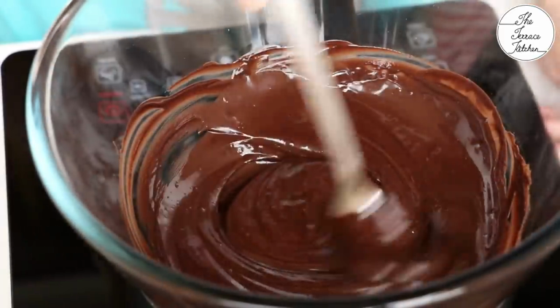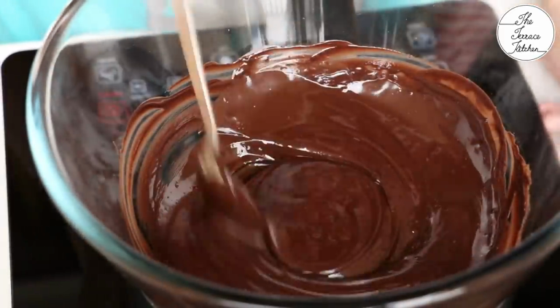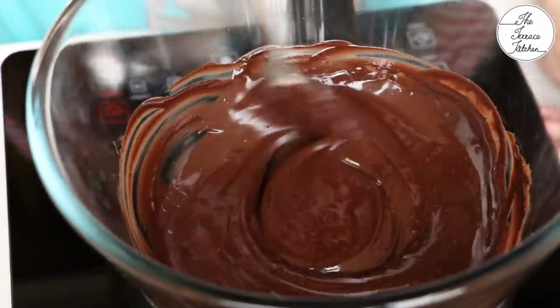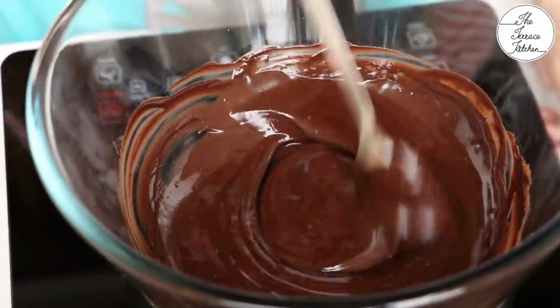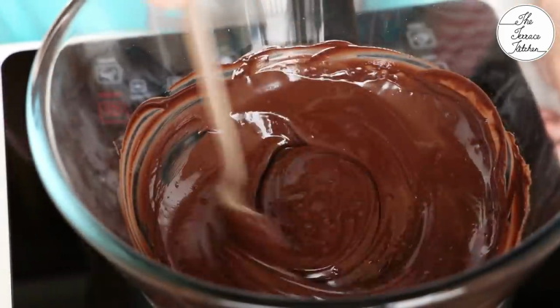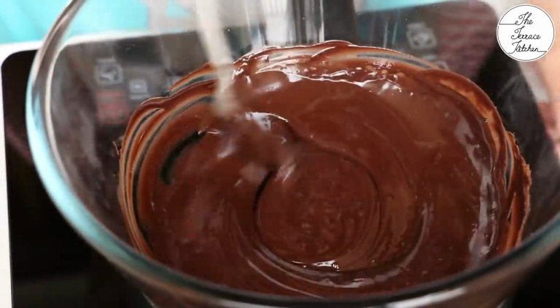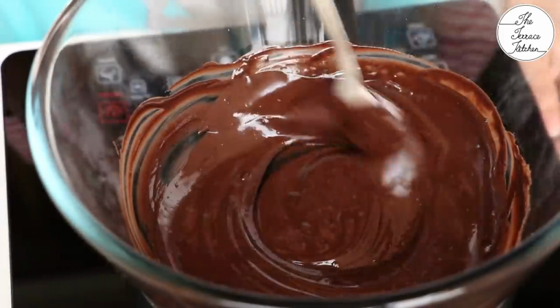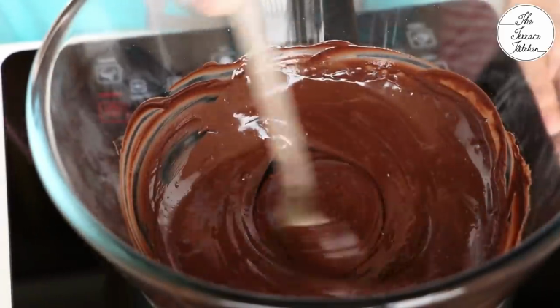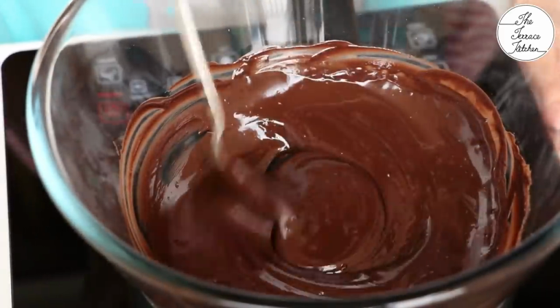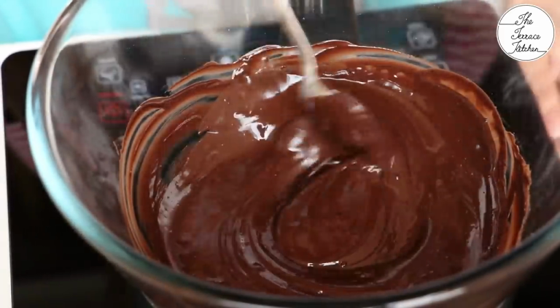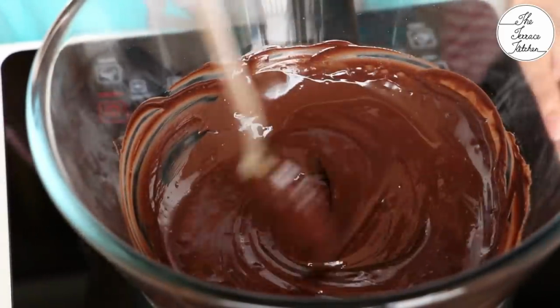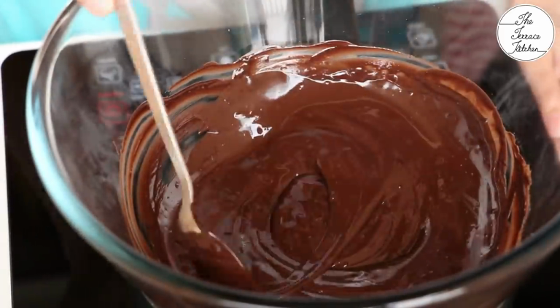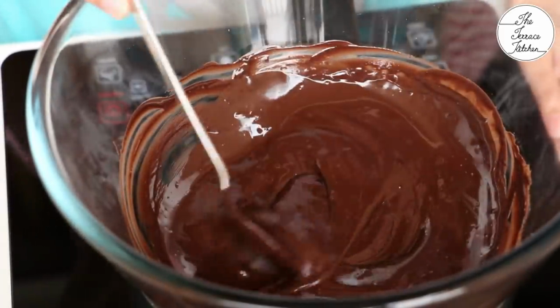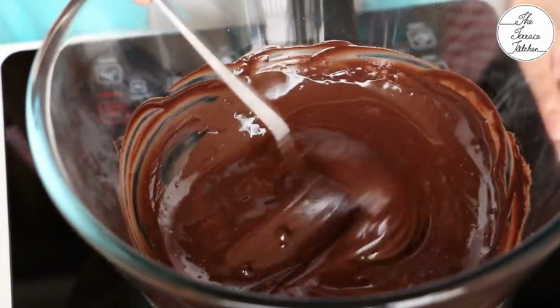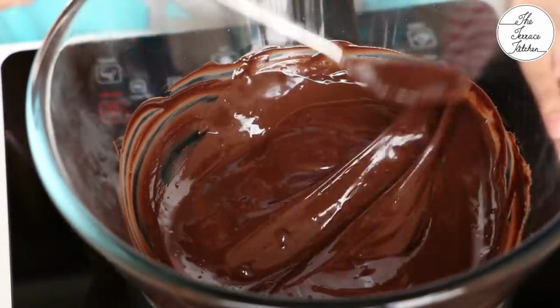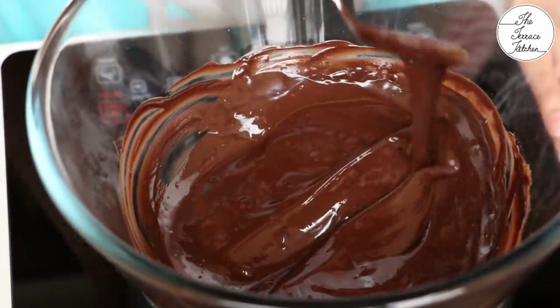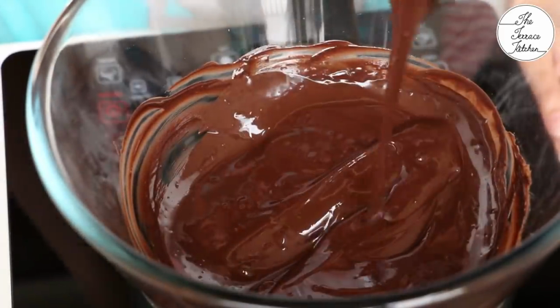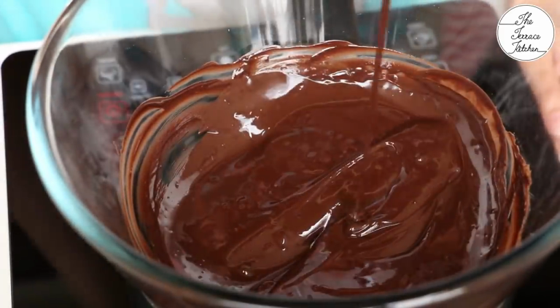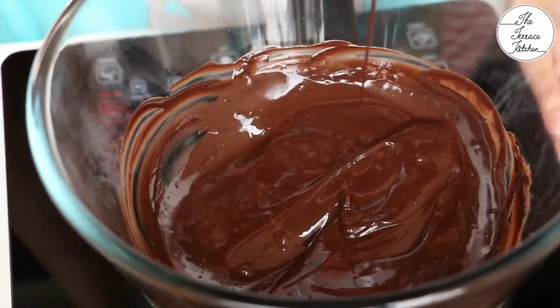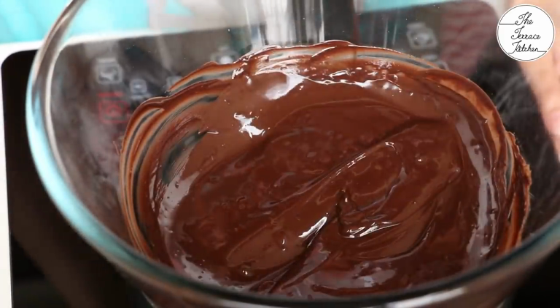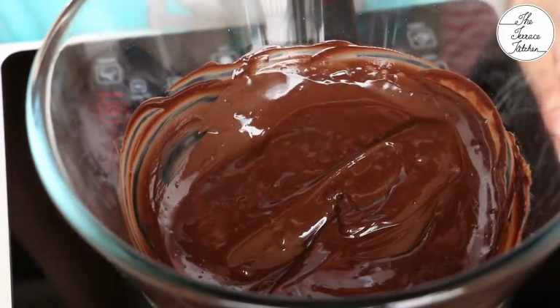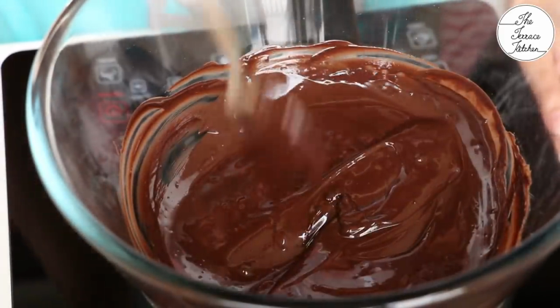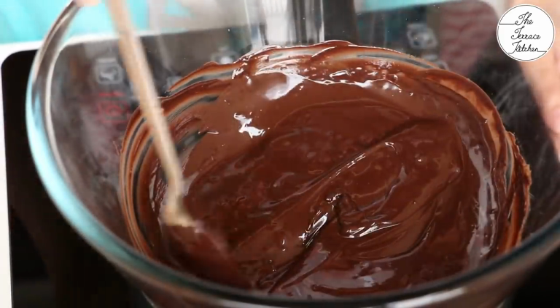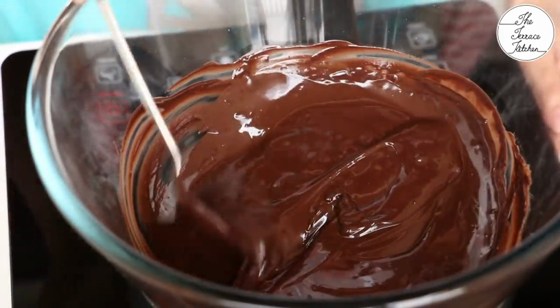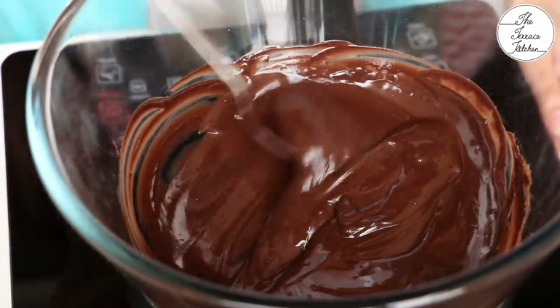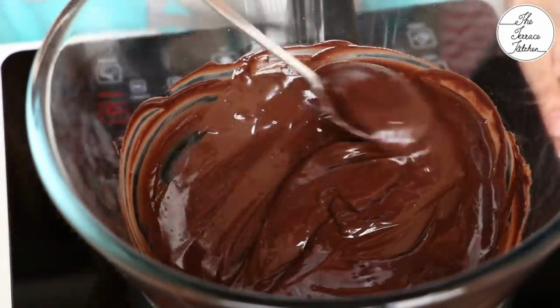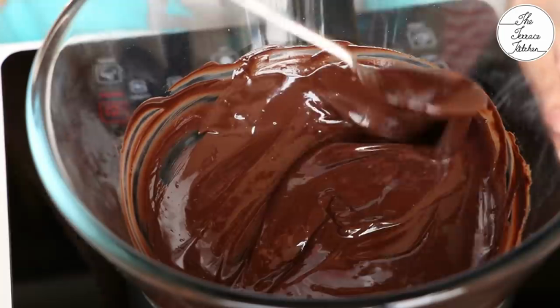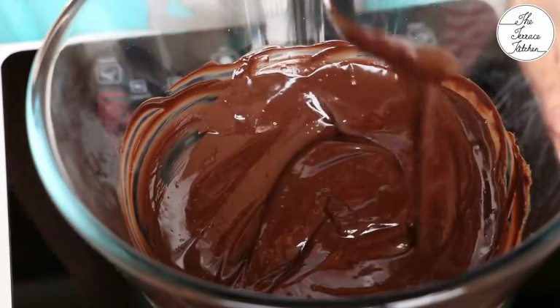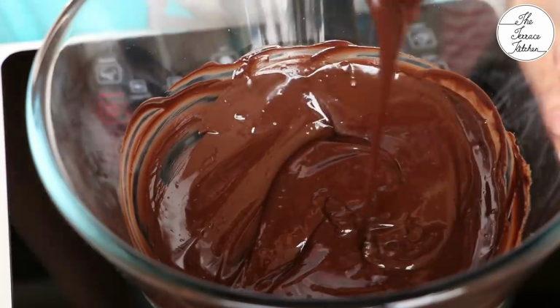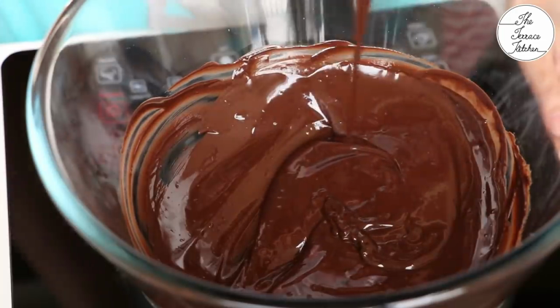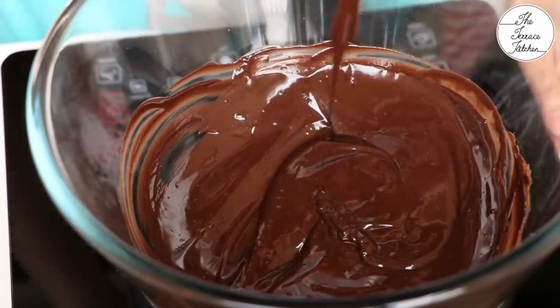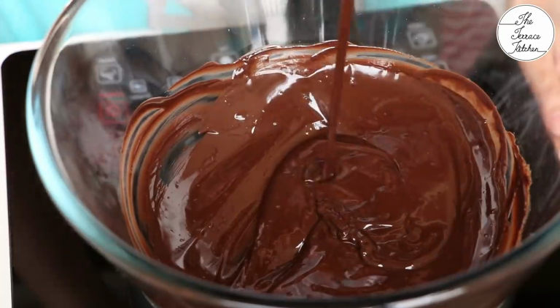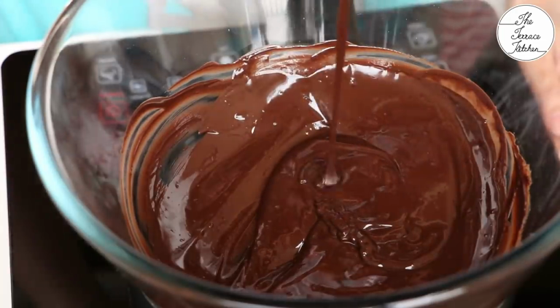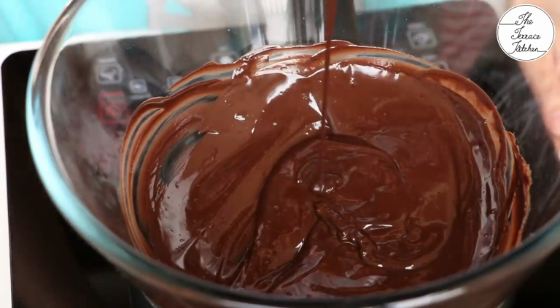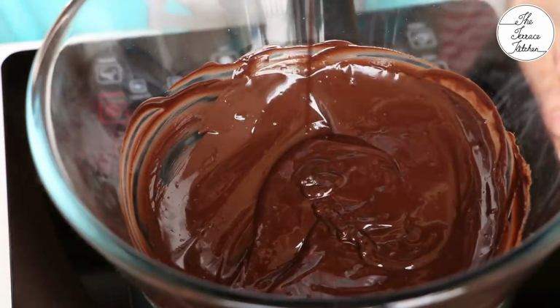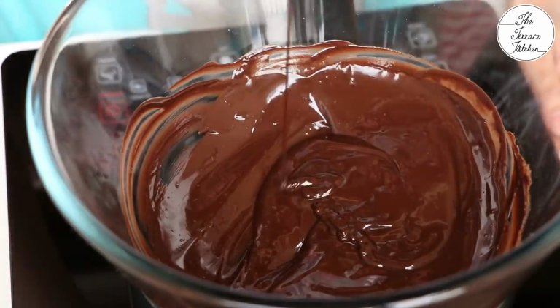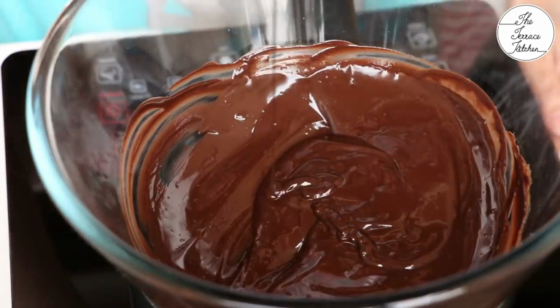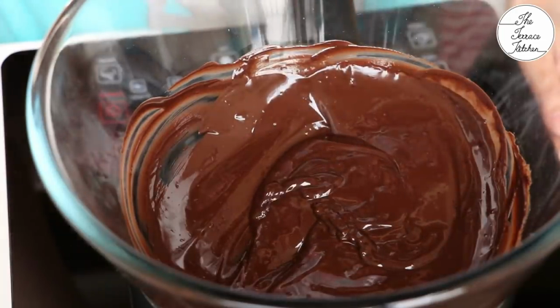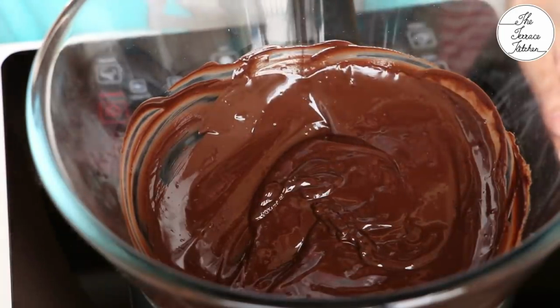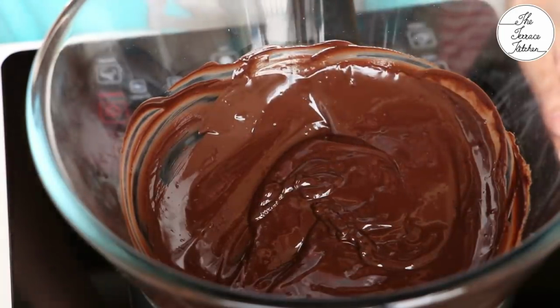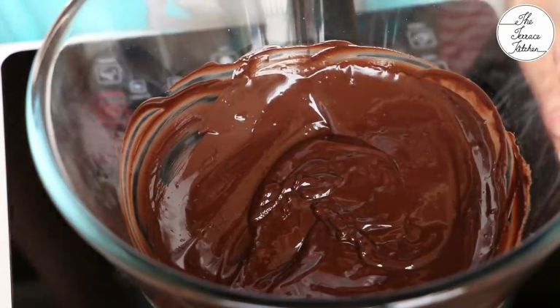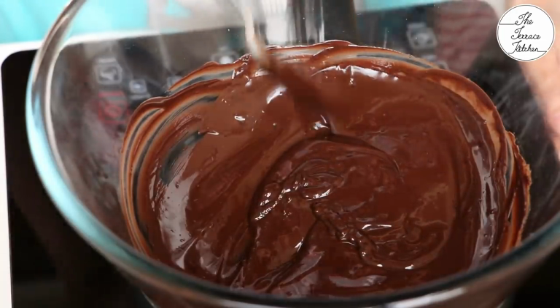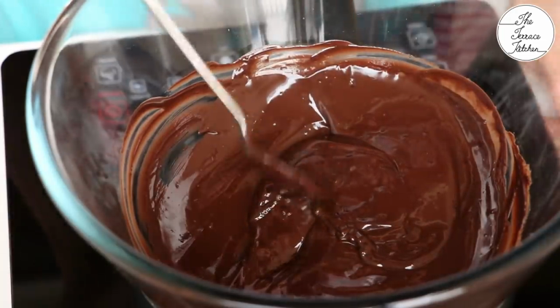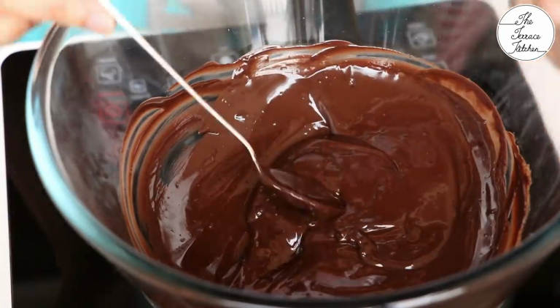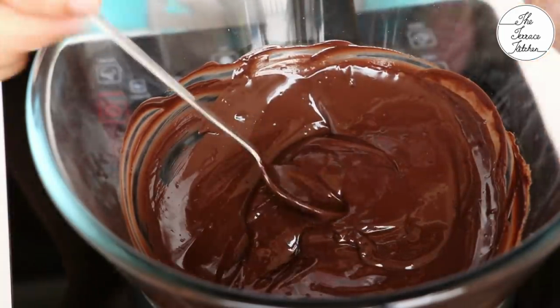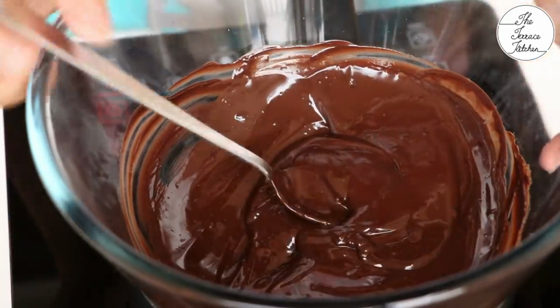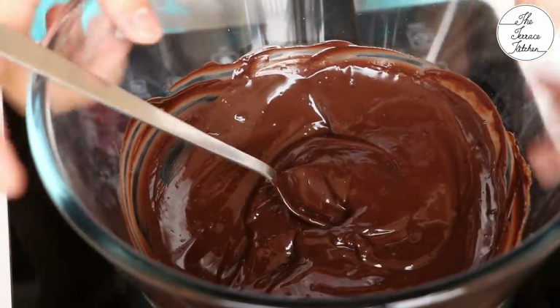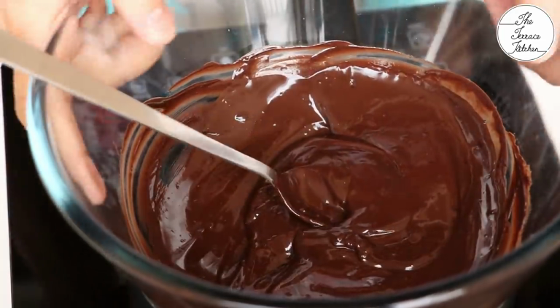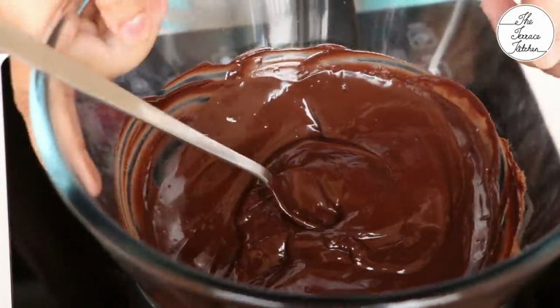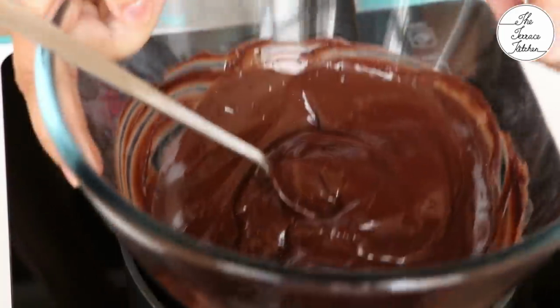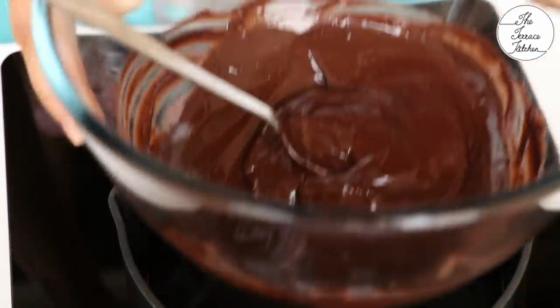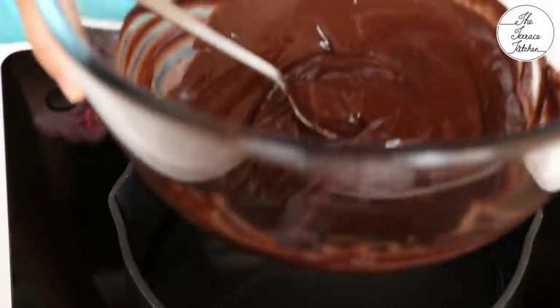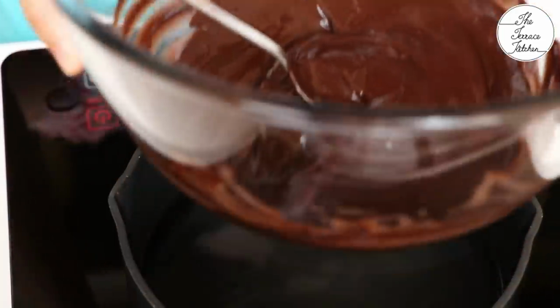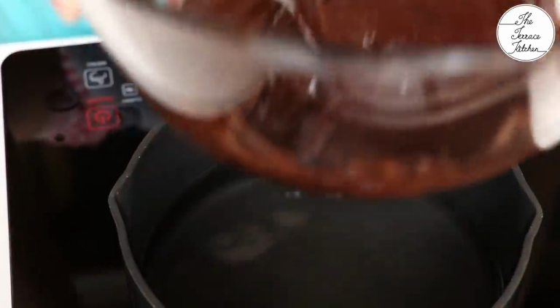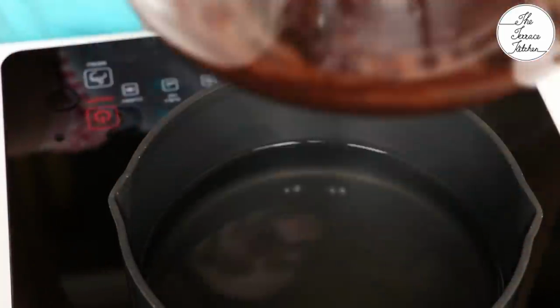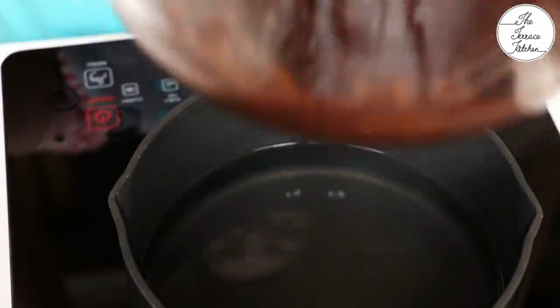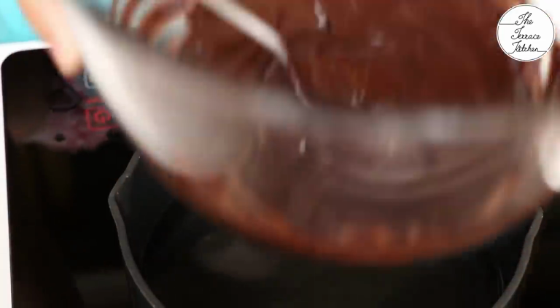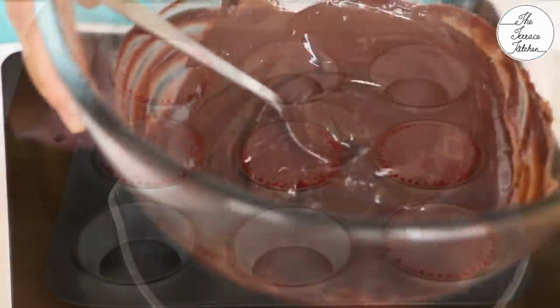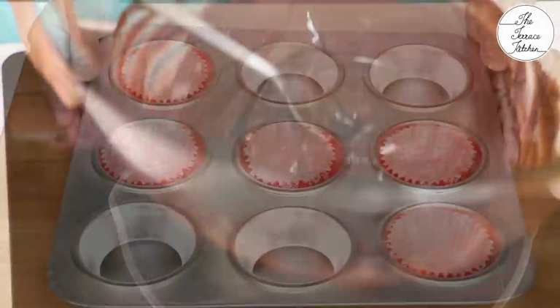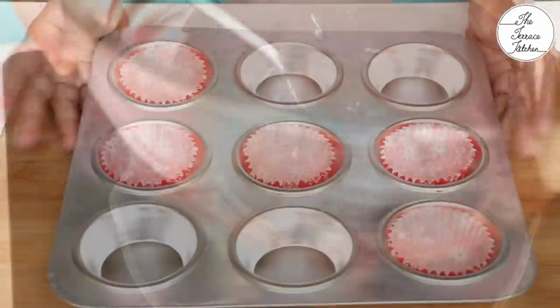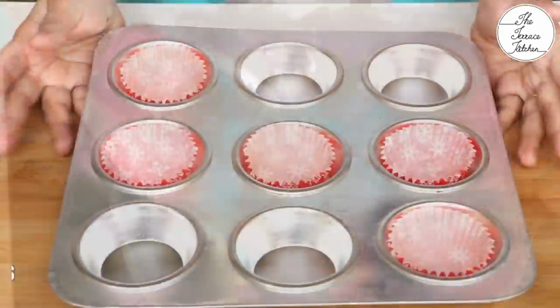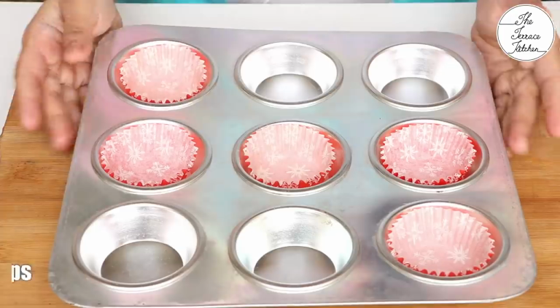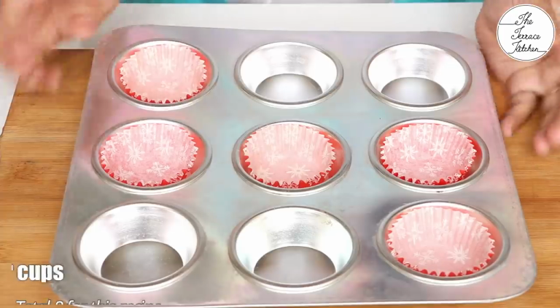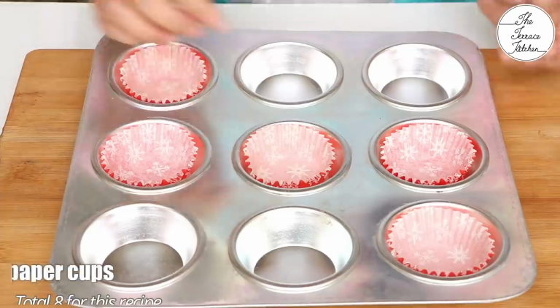Or you can put the chocolate in your microwave, heat for 30 seconds, mix again, heat for another 30 seconds, and that way you can melt the chocolate.